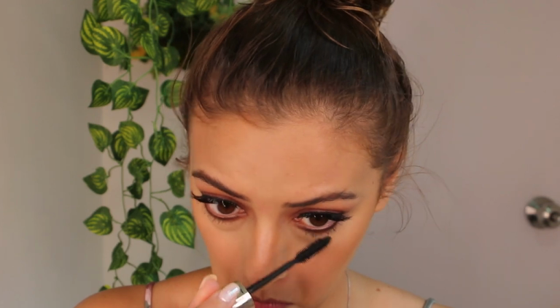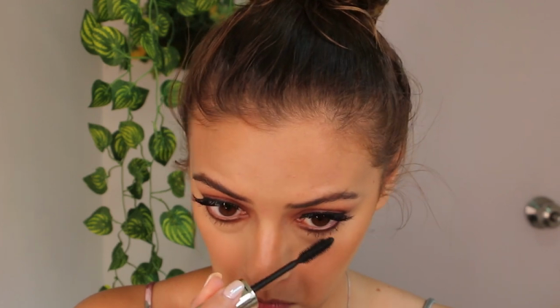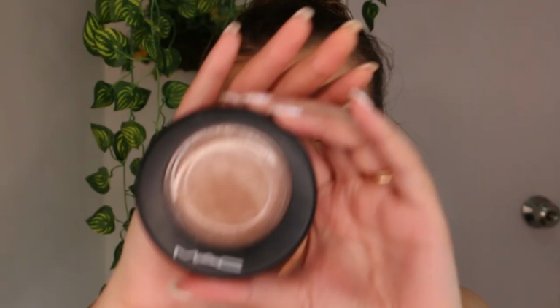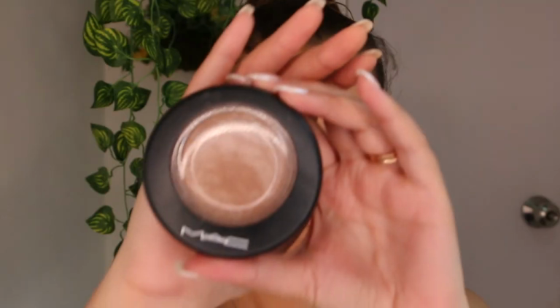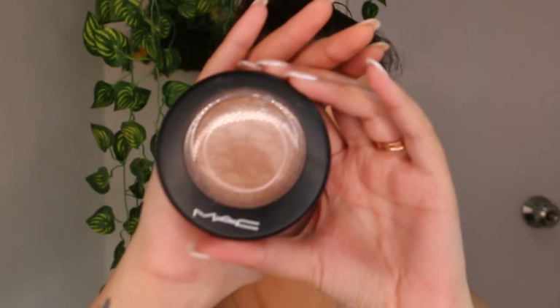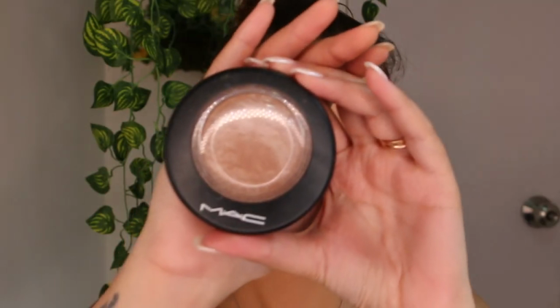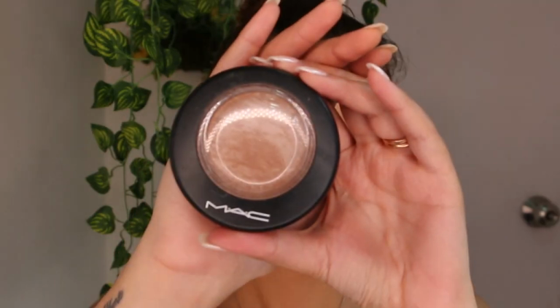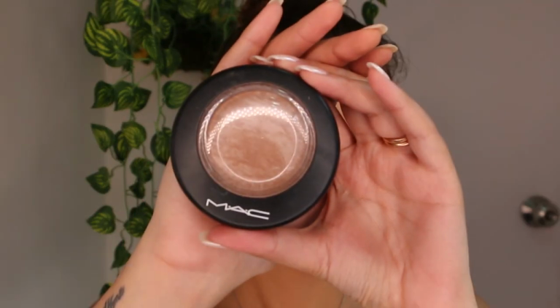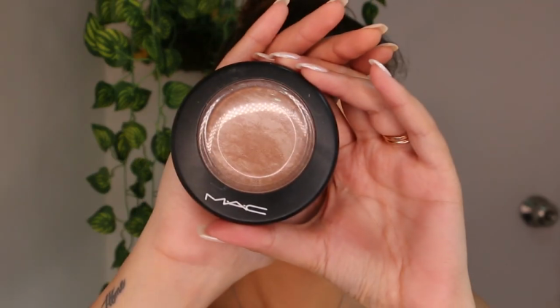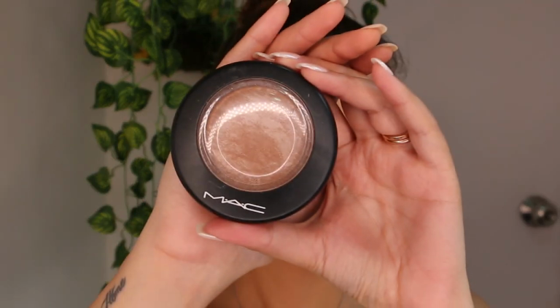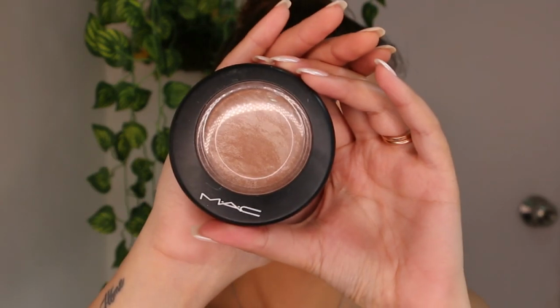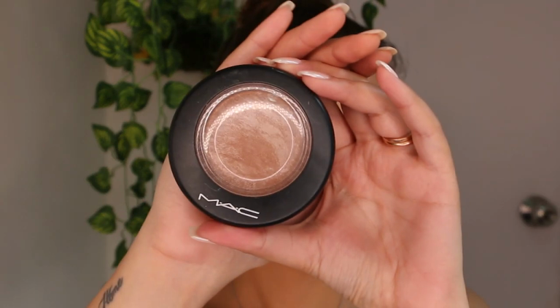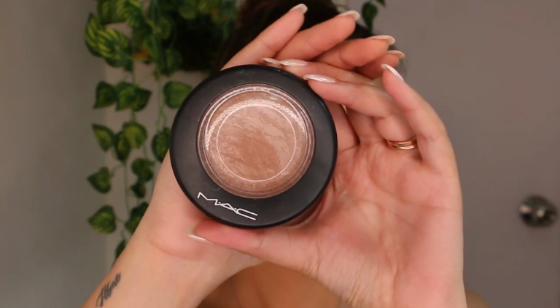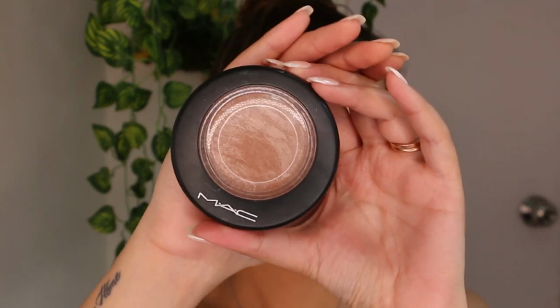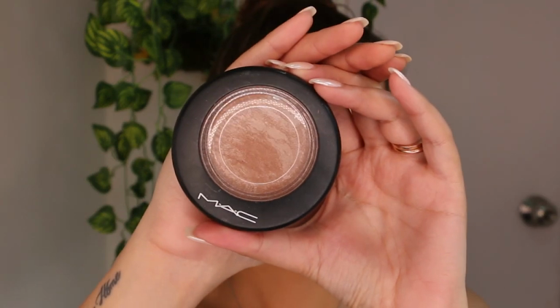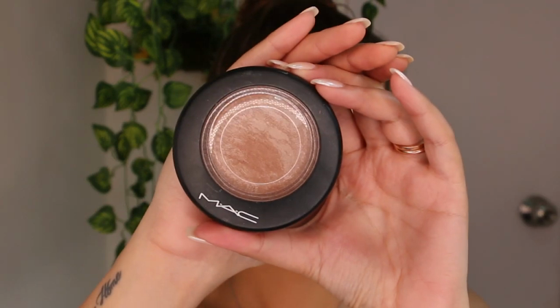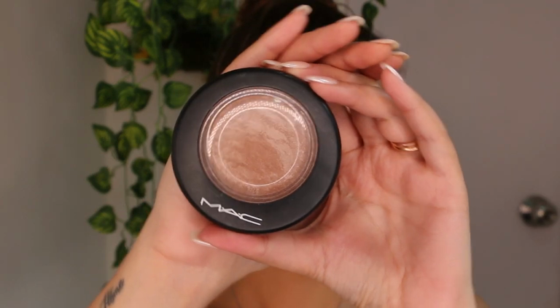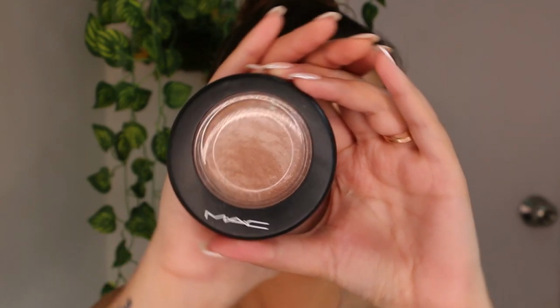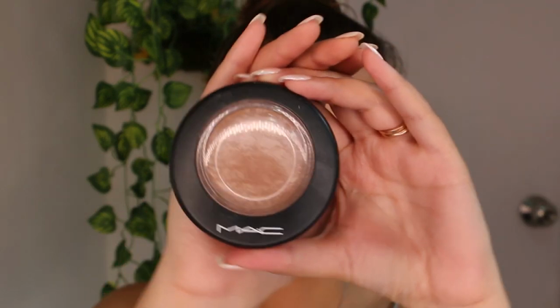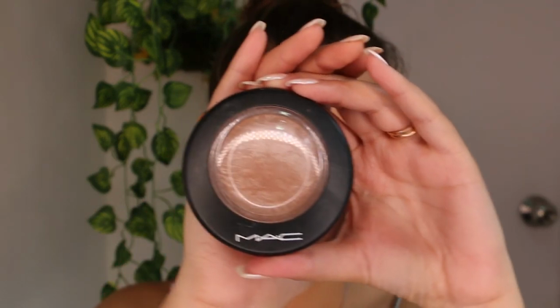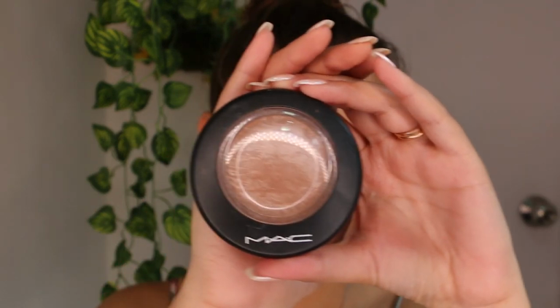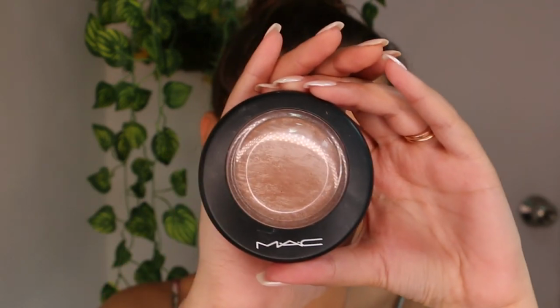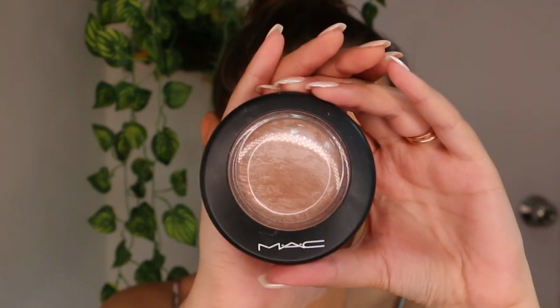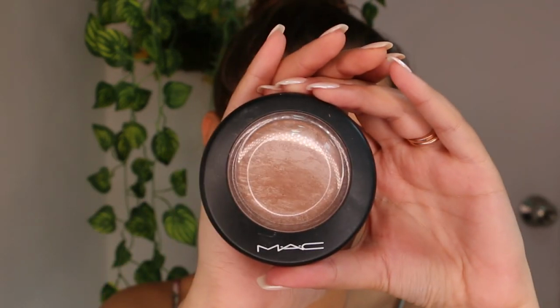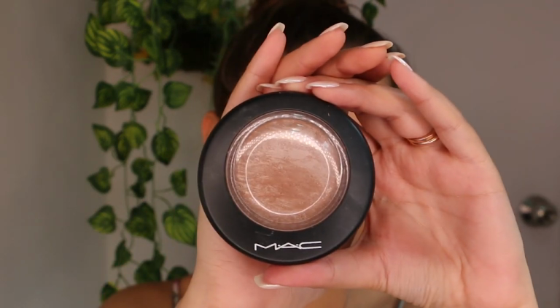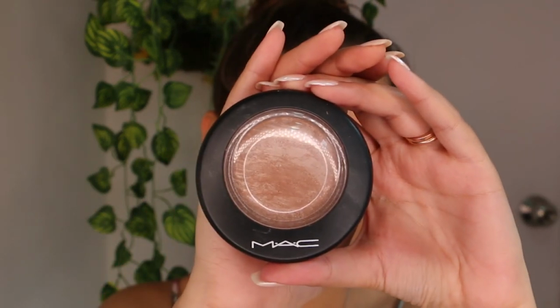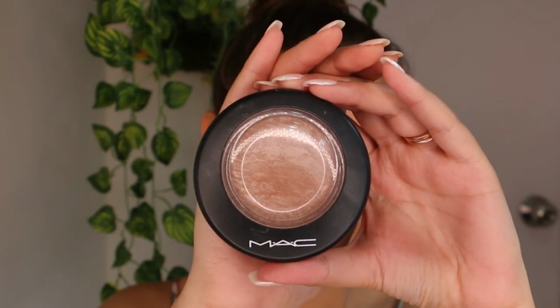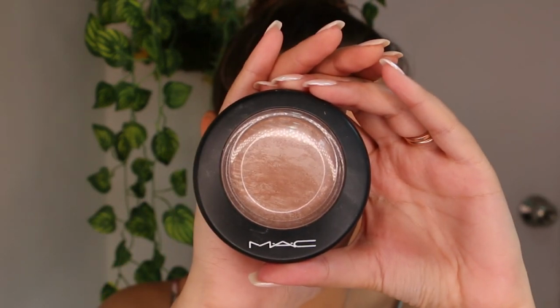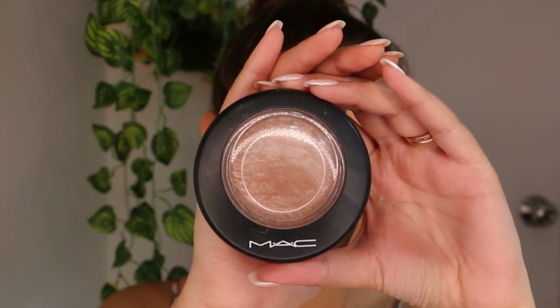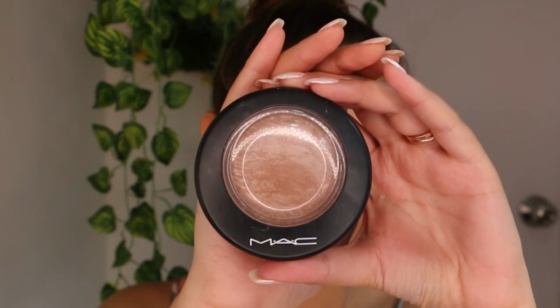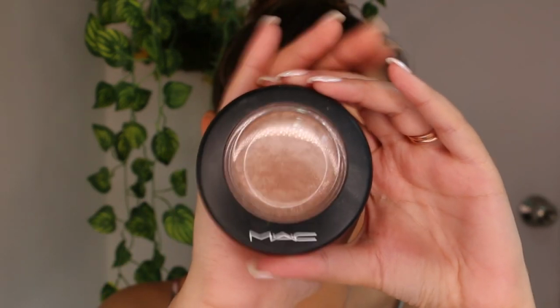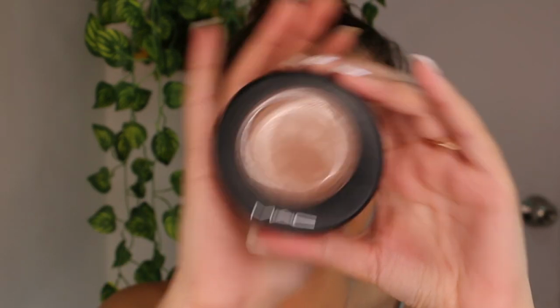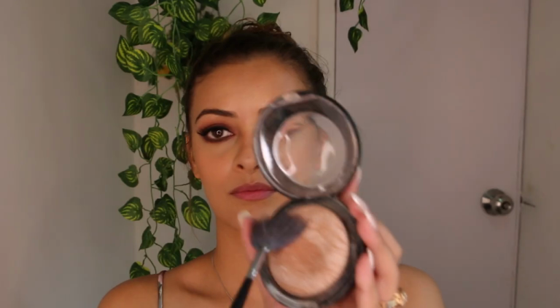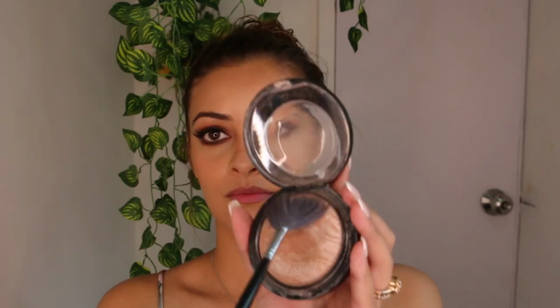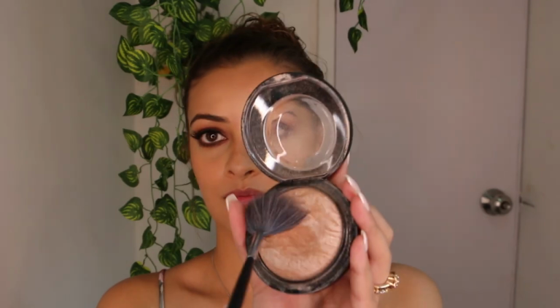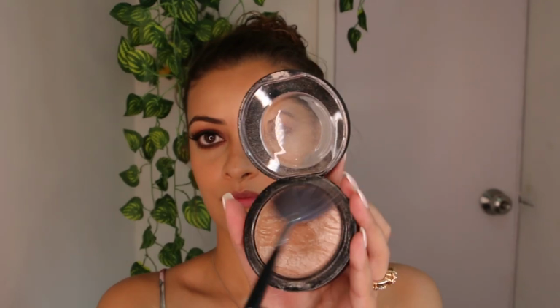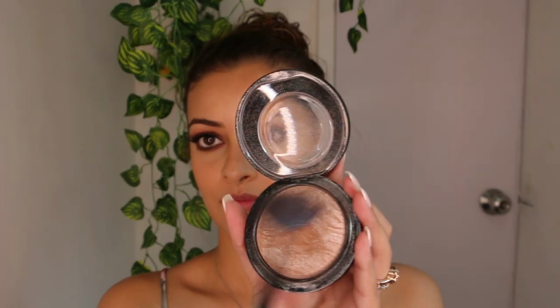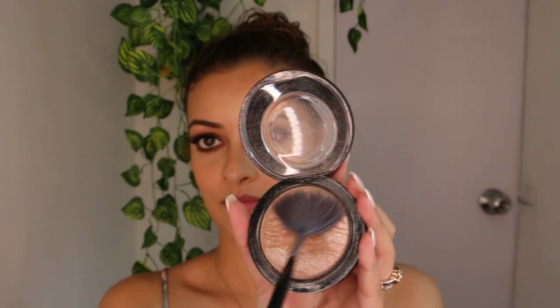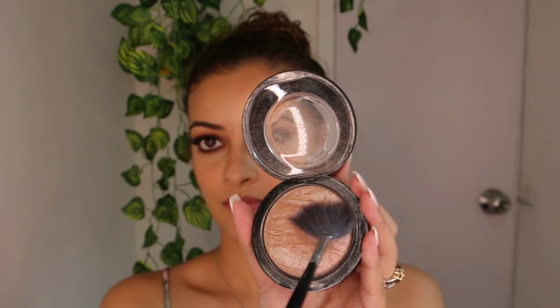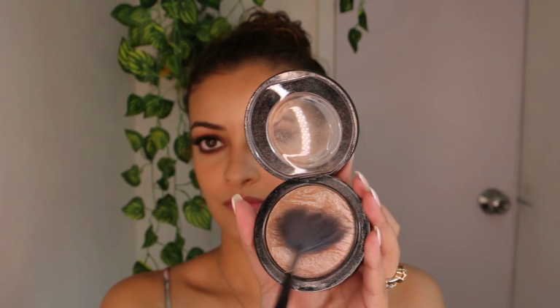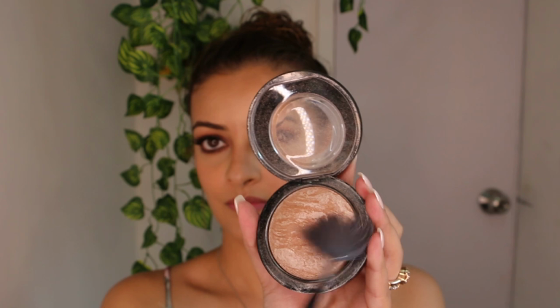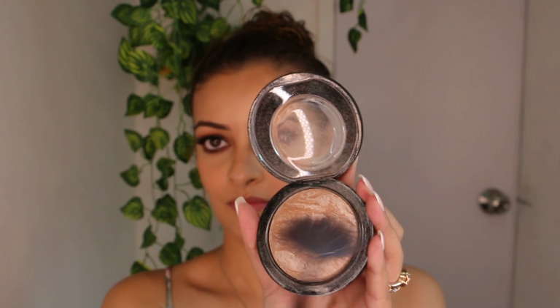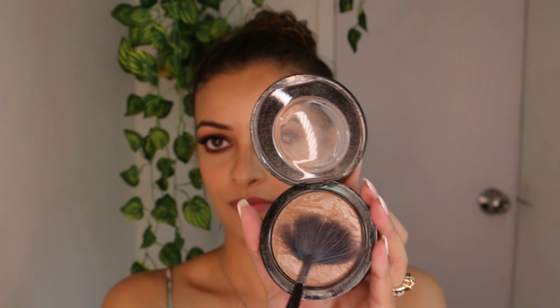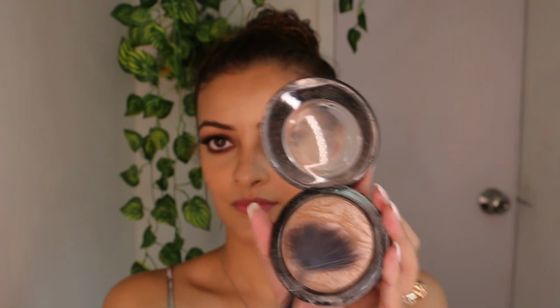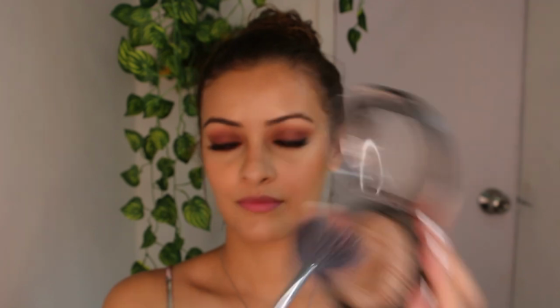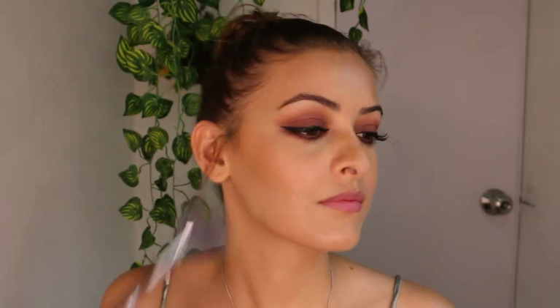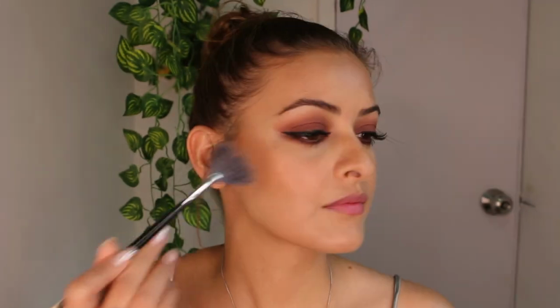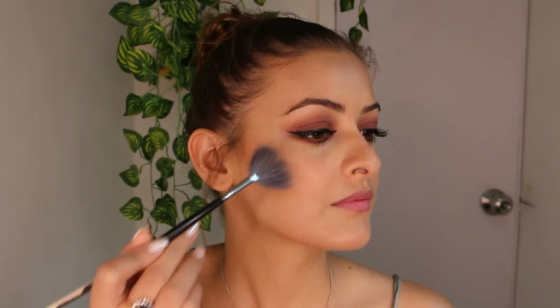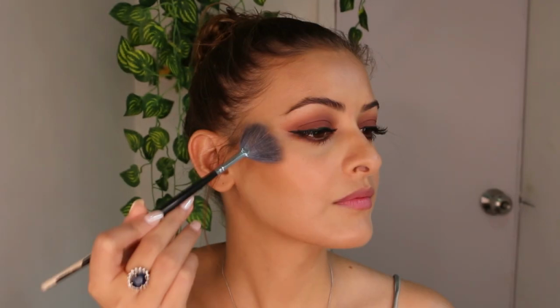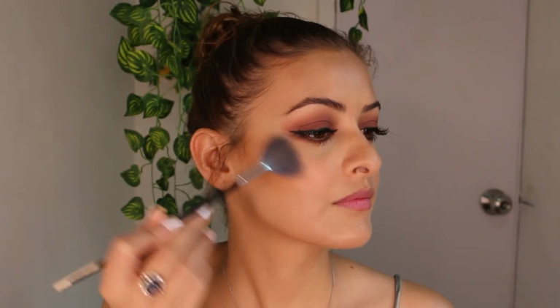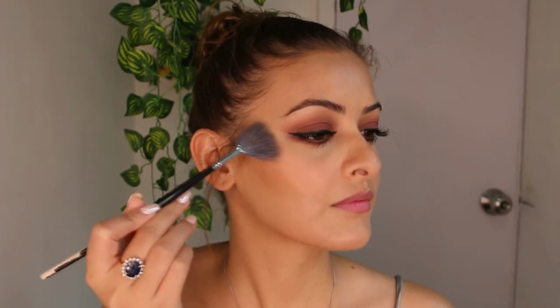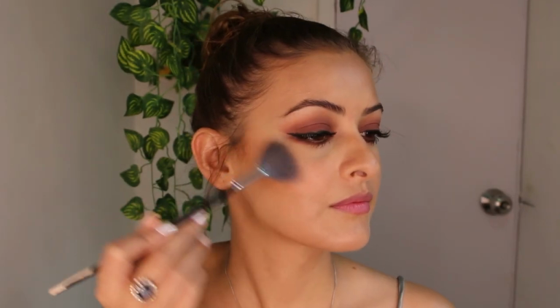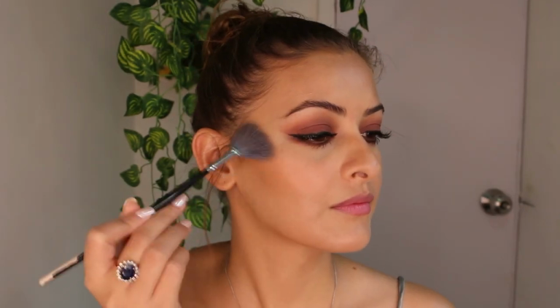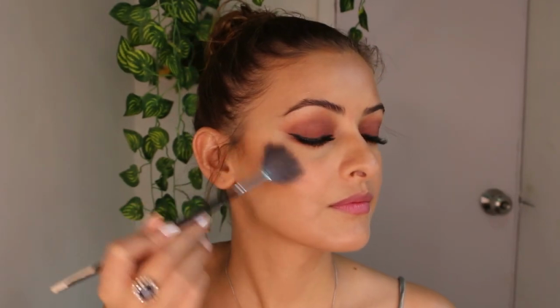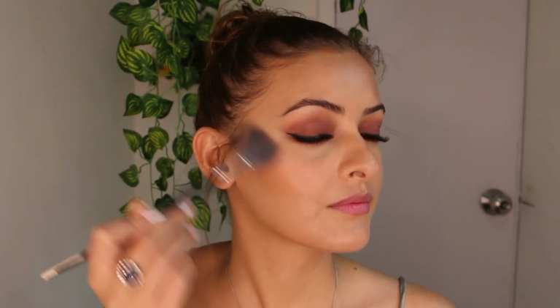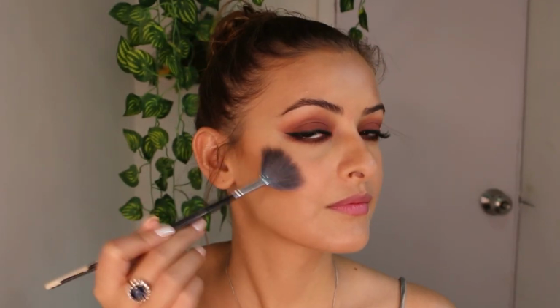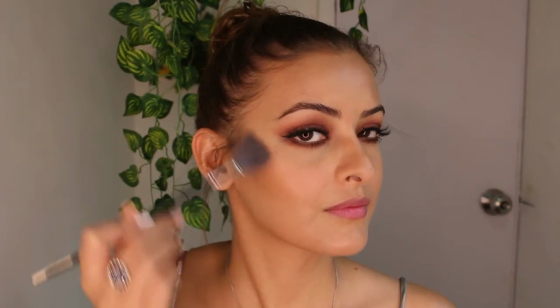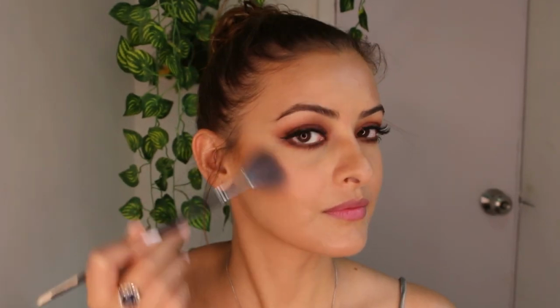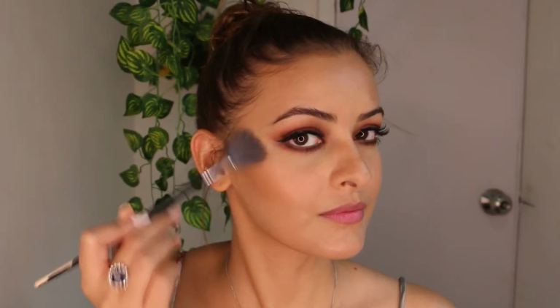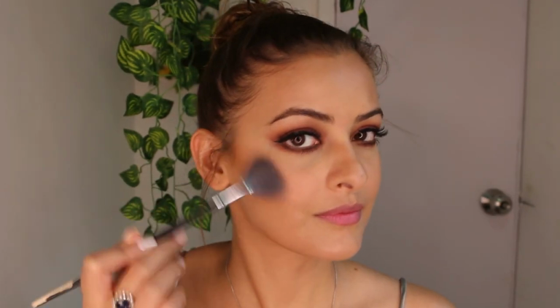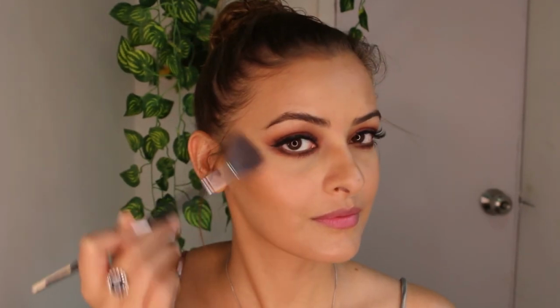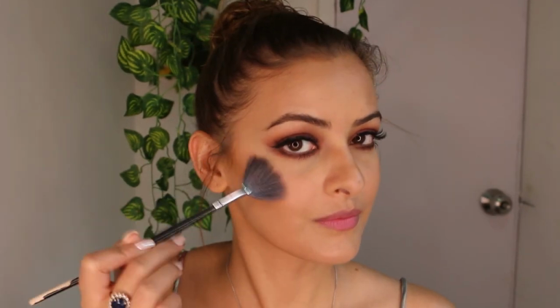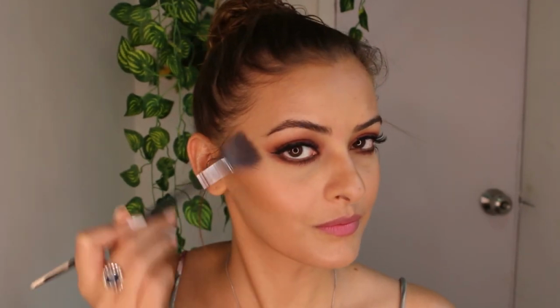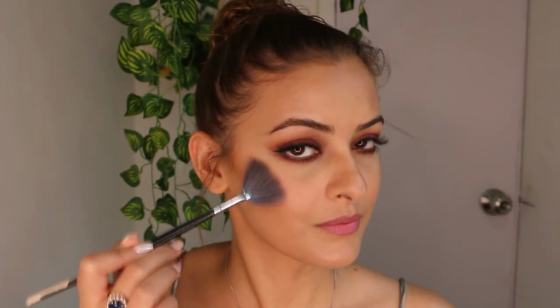For highlighter, I'm using MAC Soft and Gentle on my cheekbones, chin, forehead, collarbones and nose.